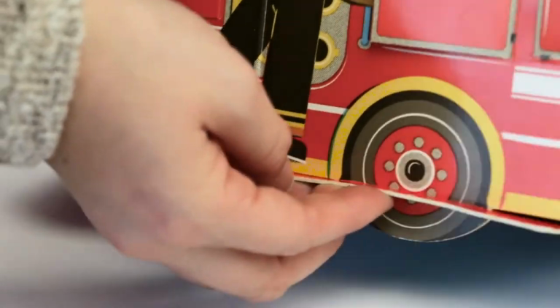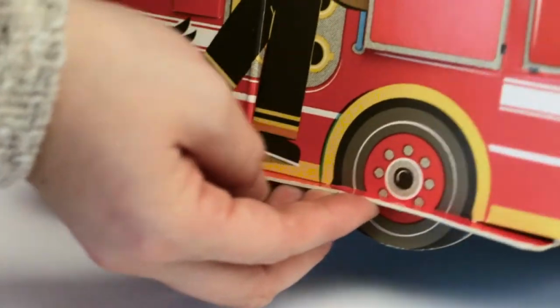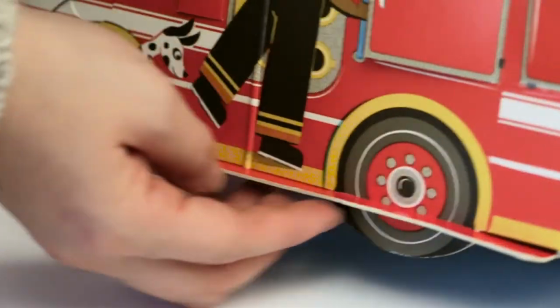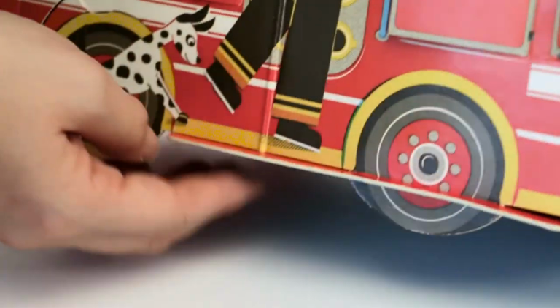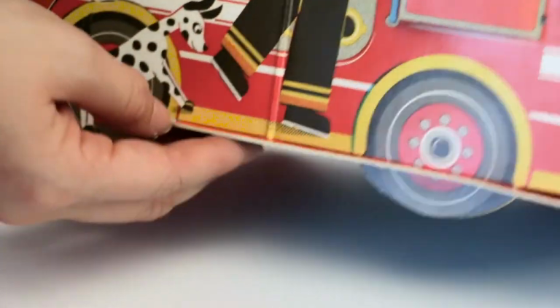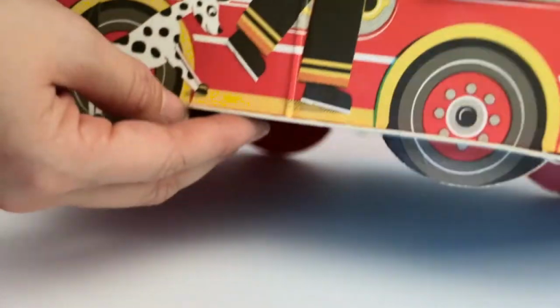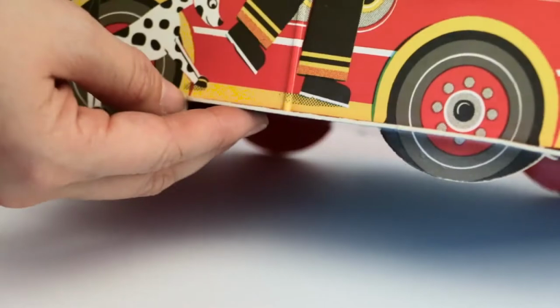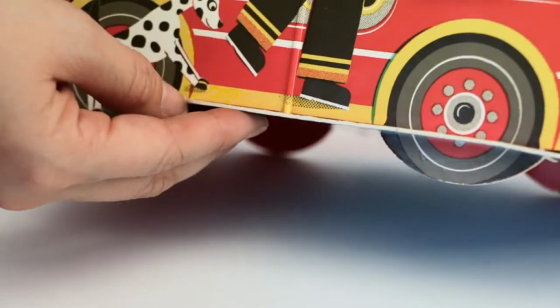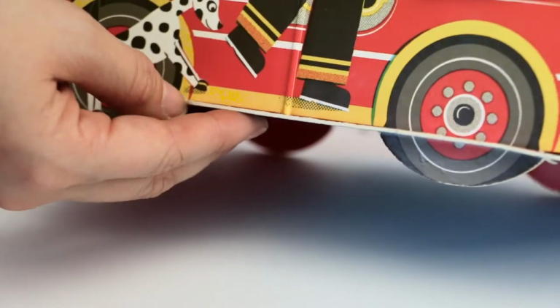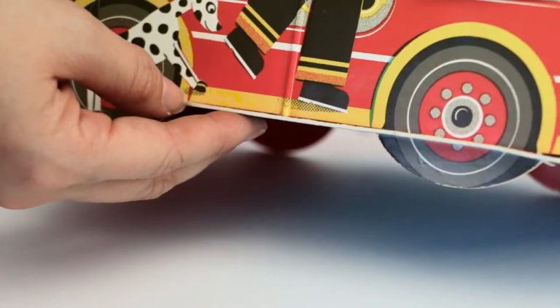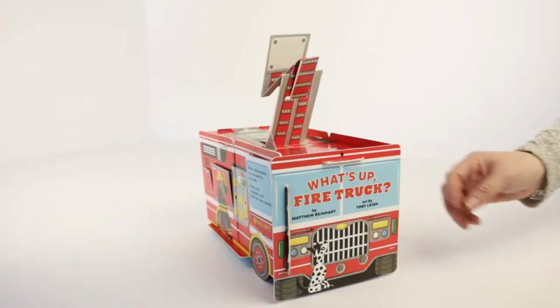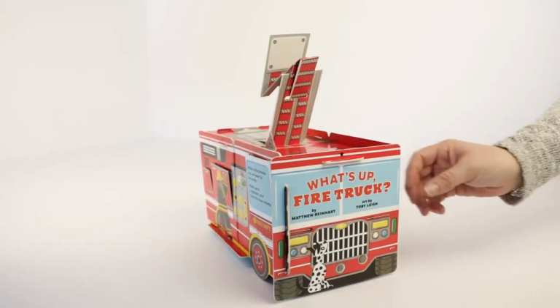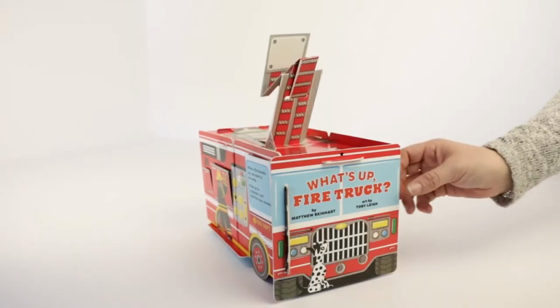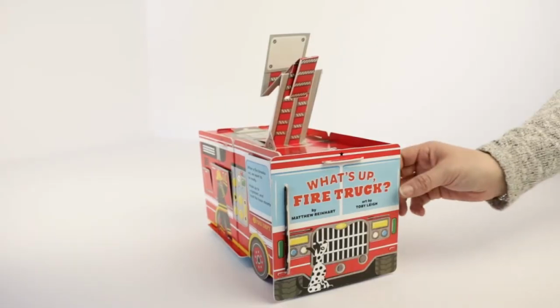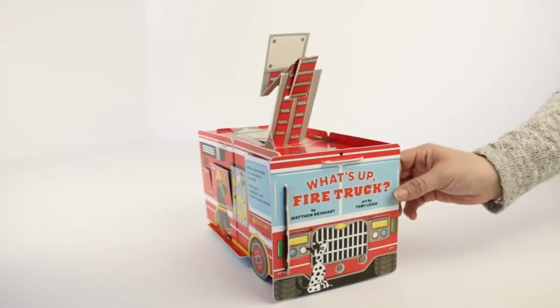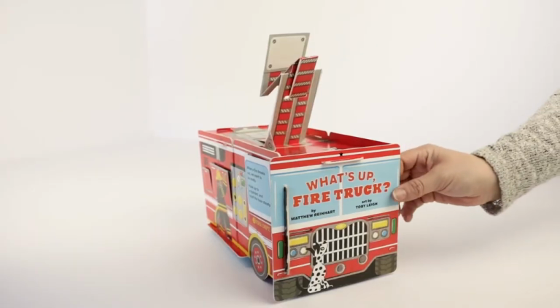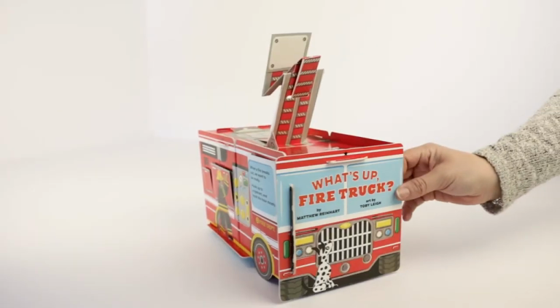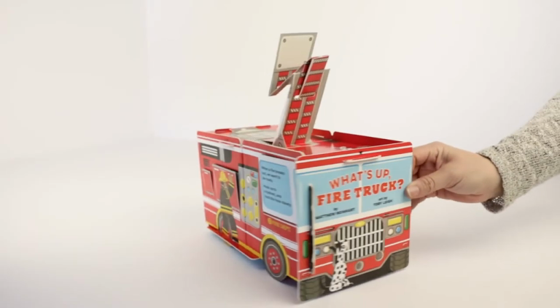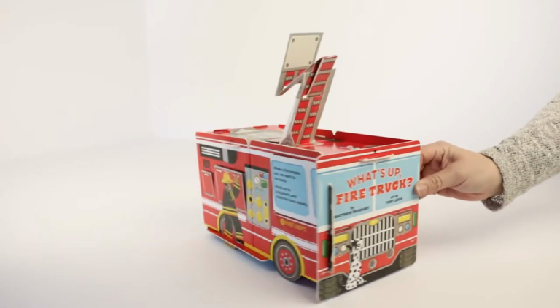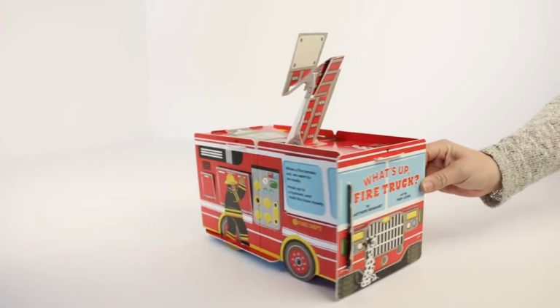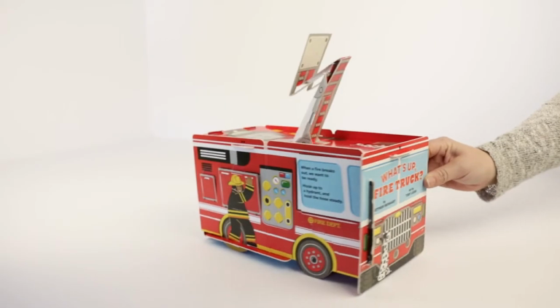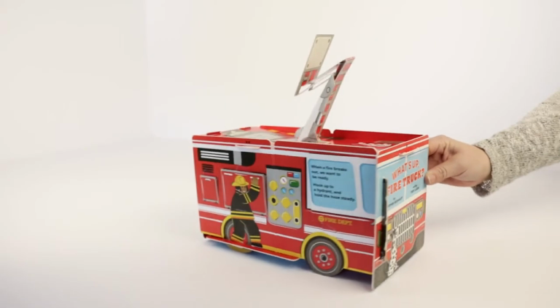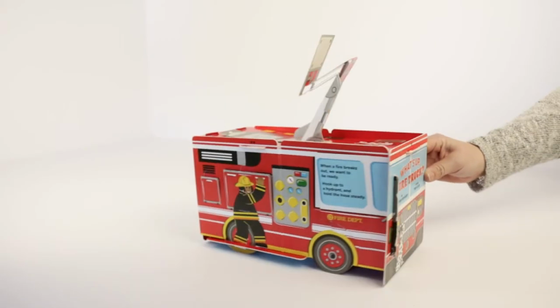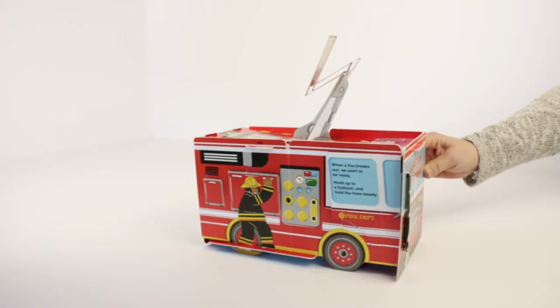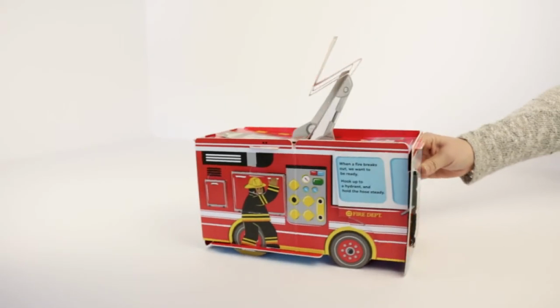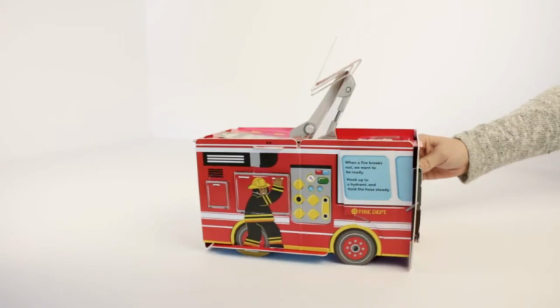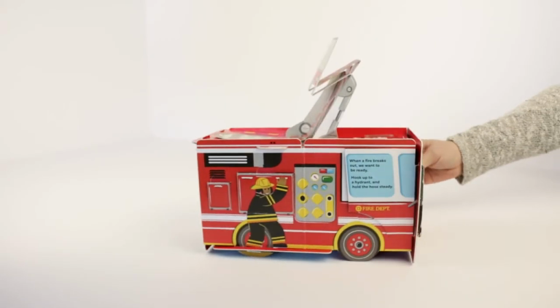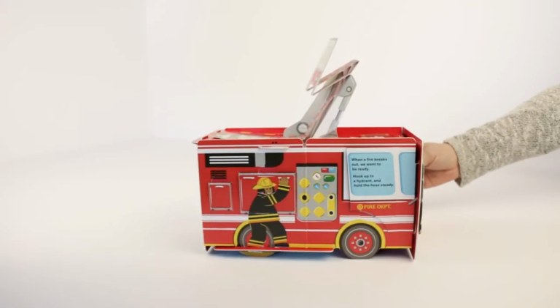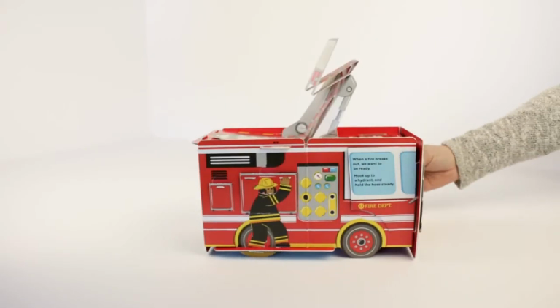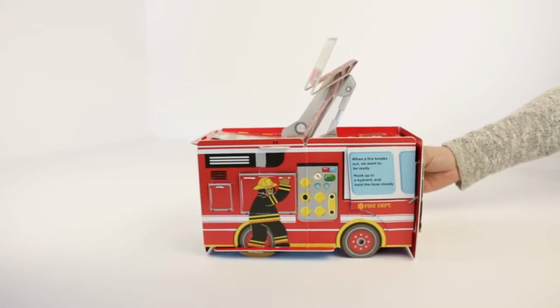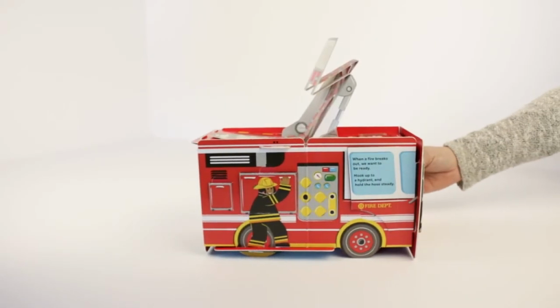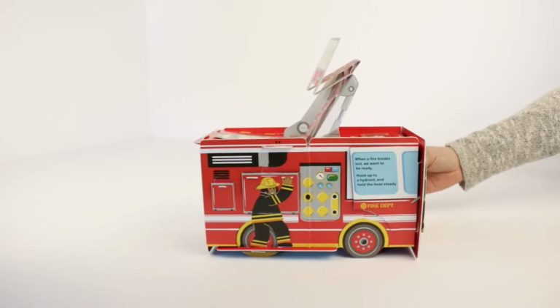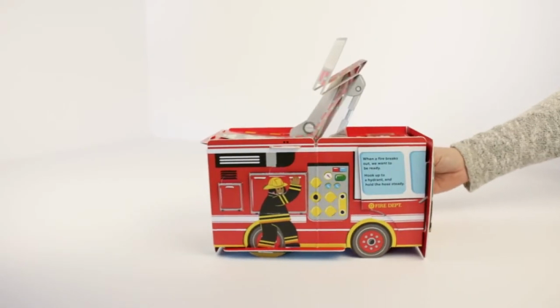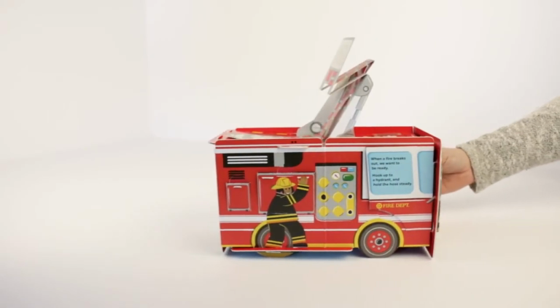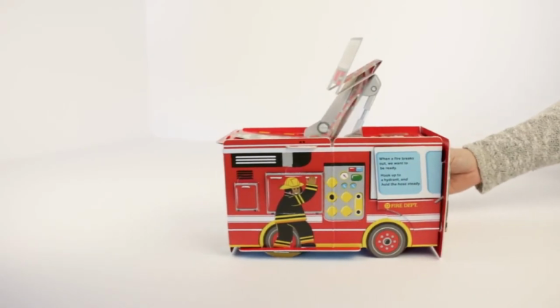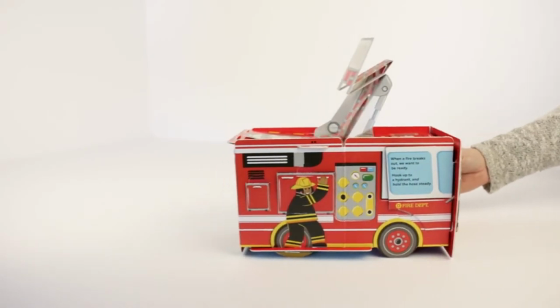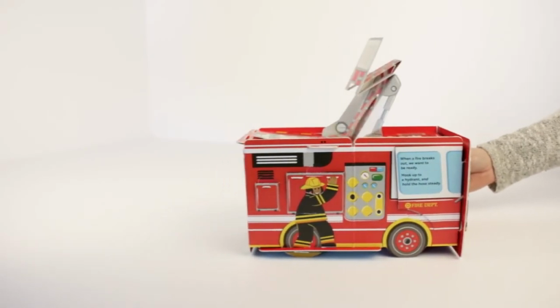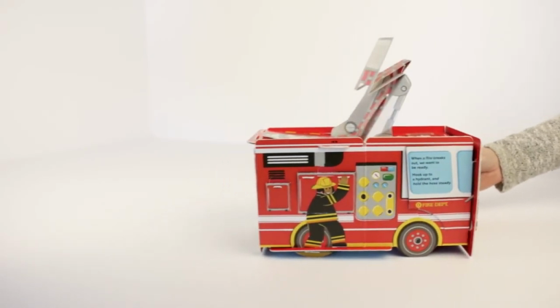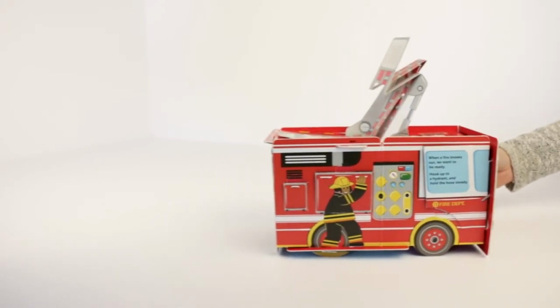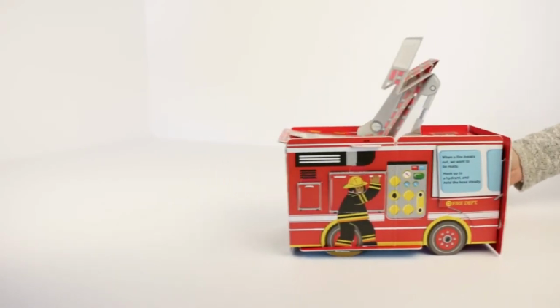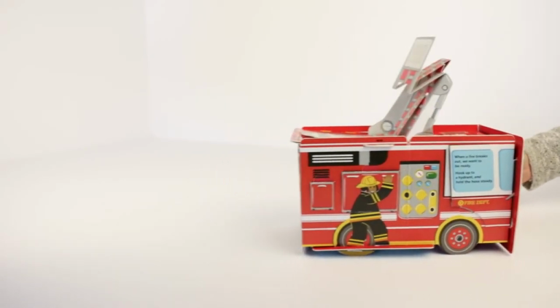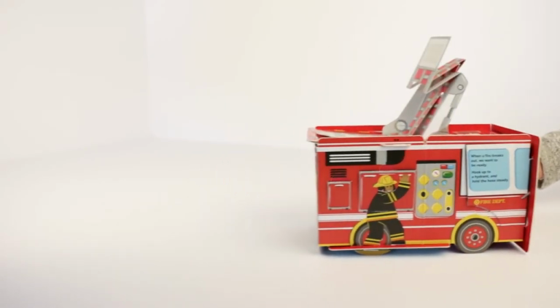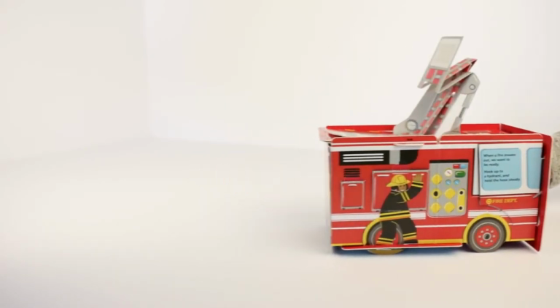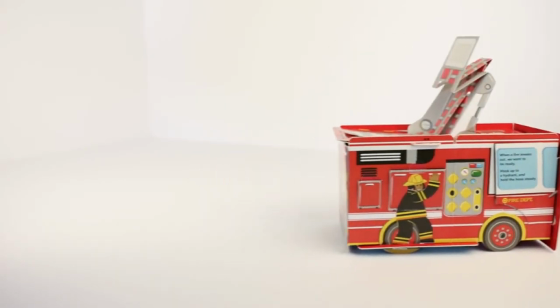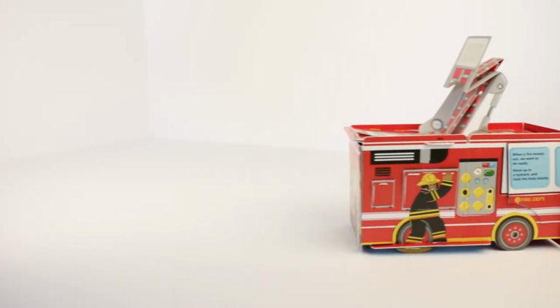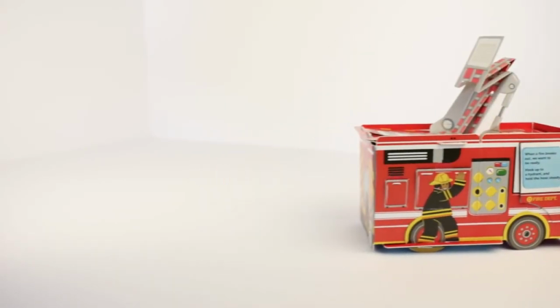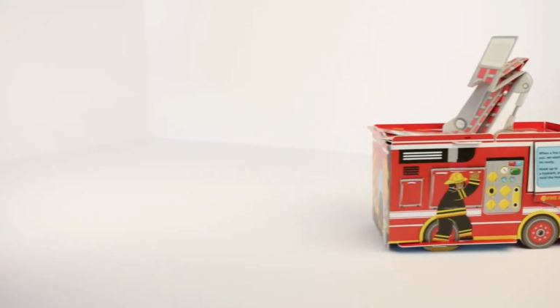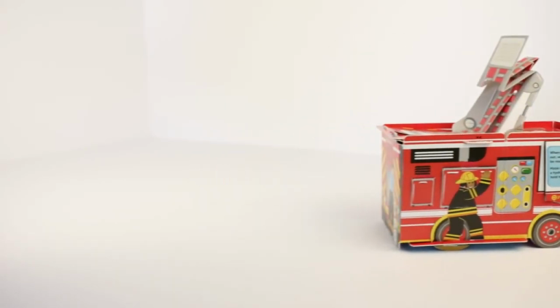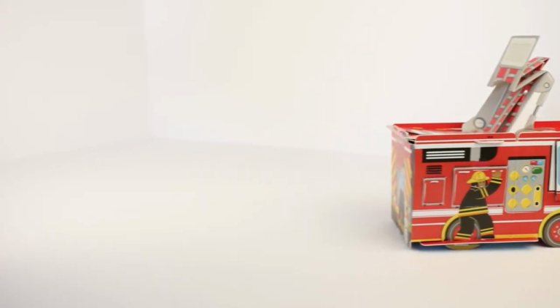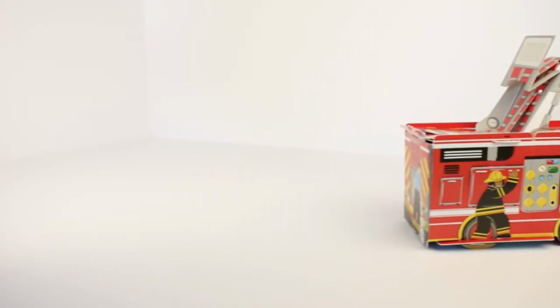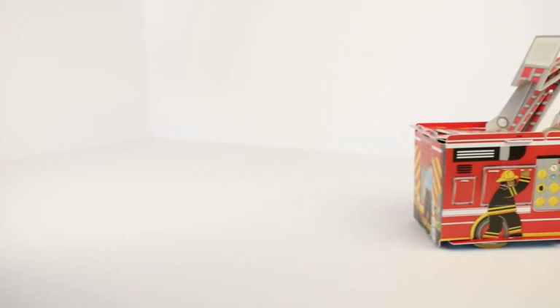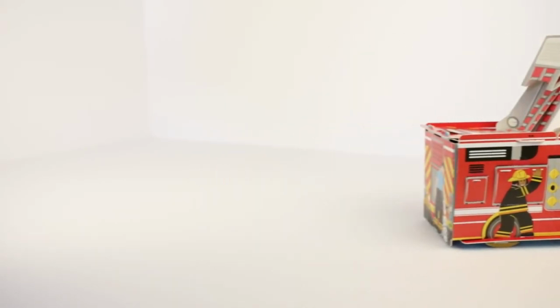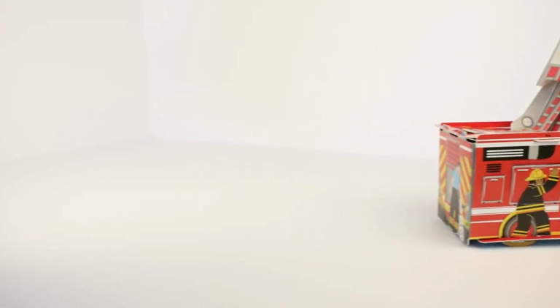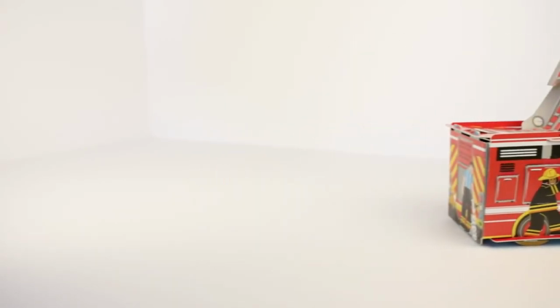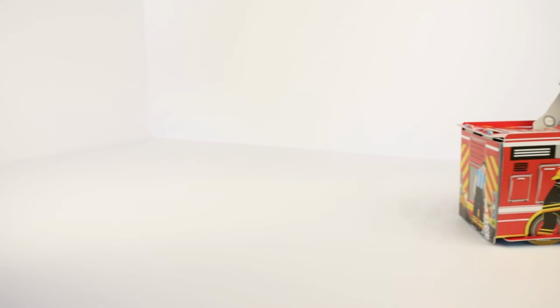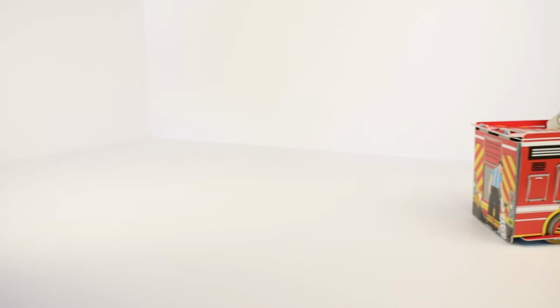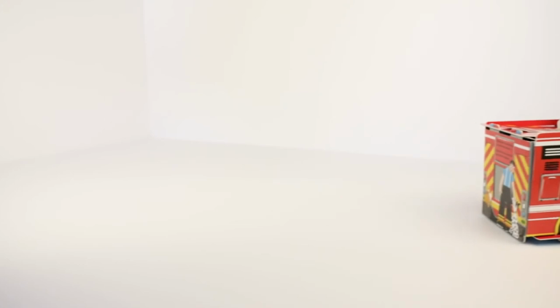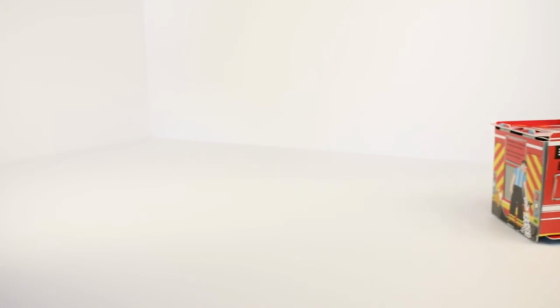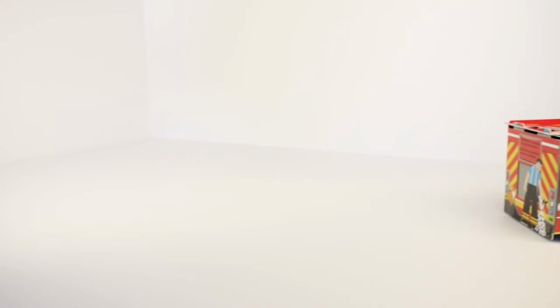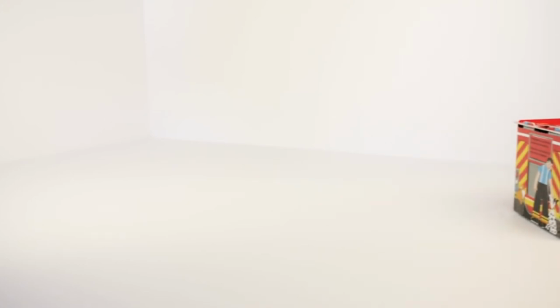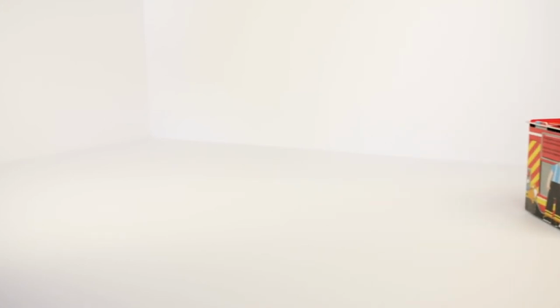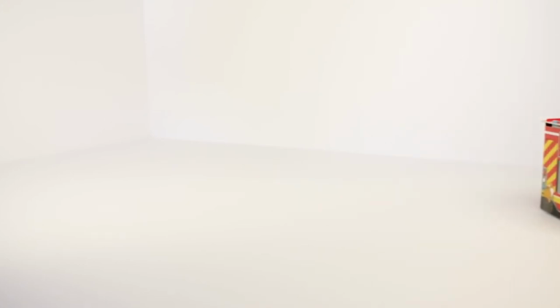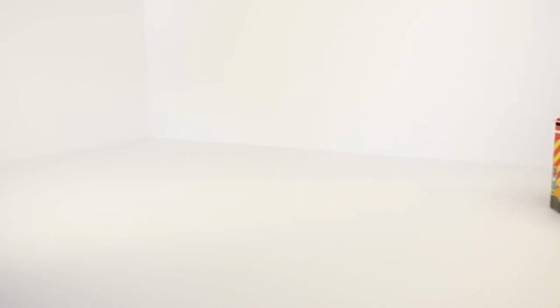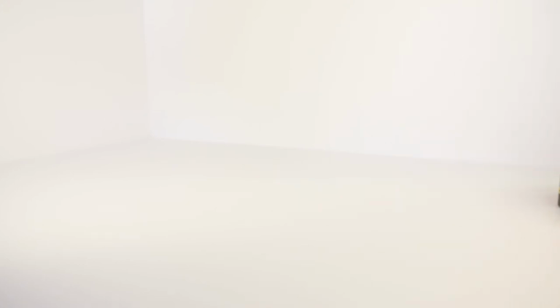Now your fire truck is ready to roll. Let's go put out some fires. Where will the fire truck go?